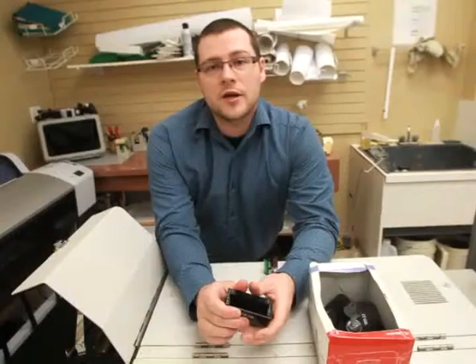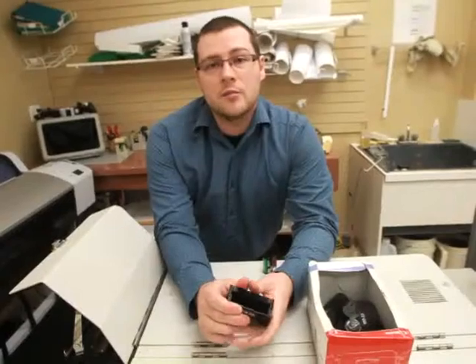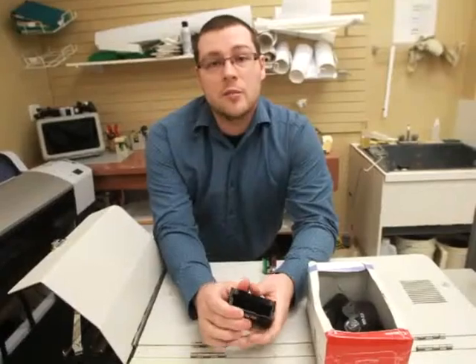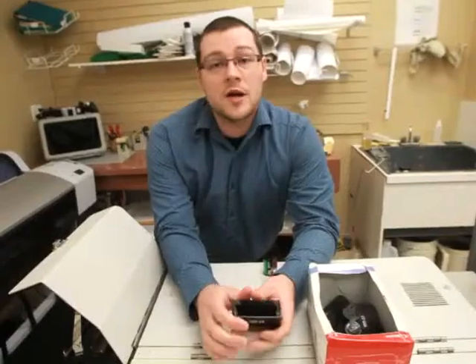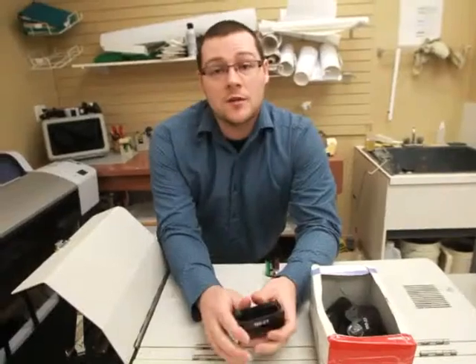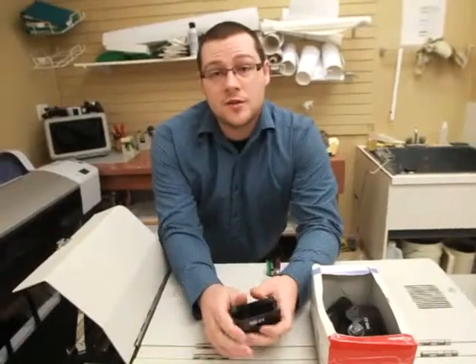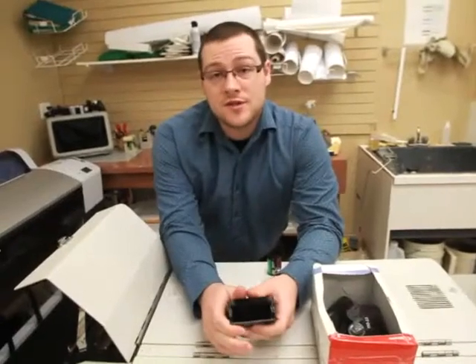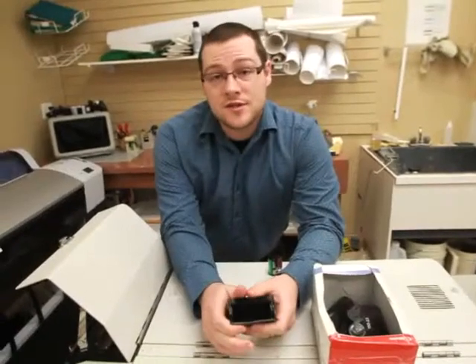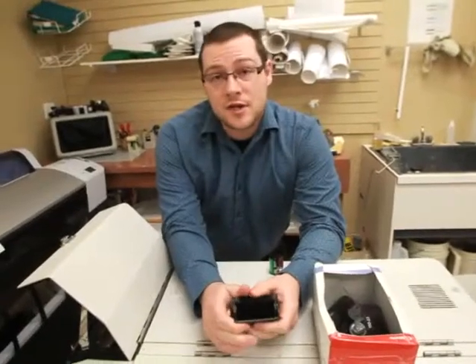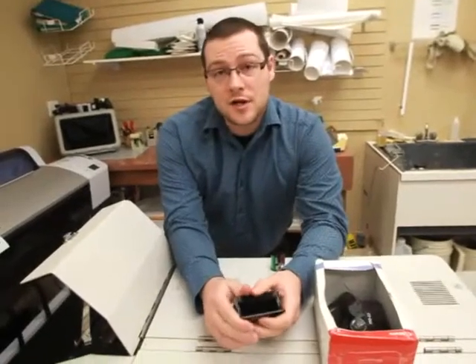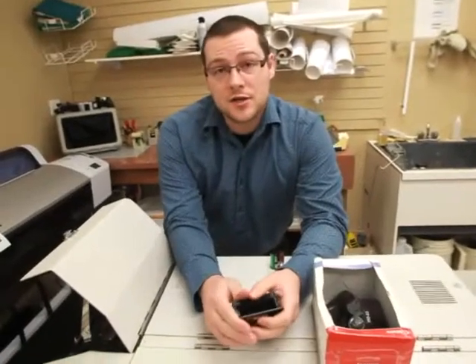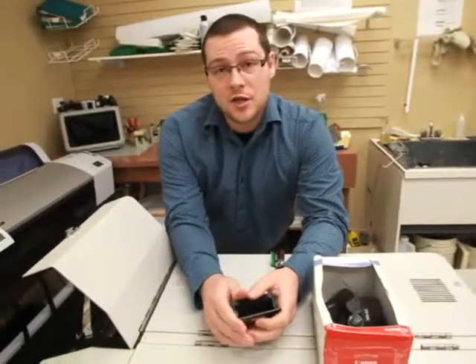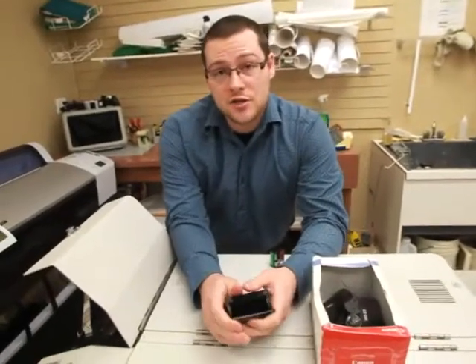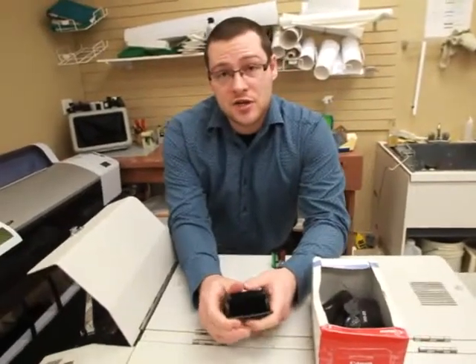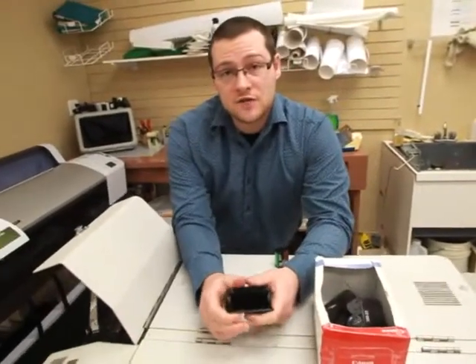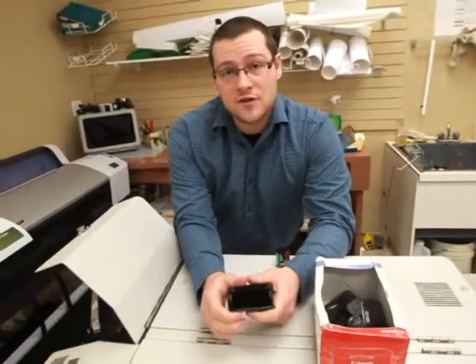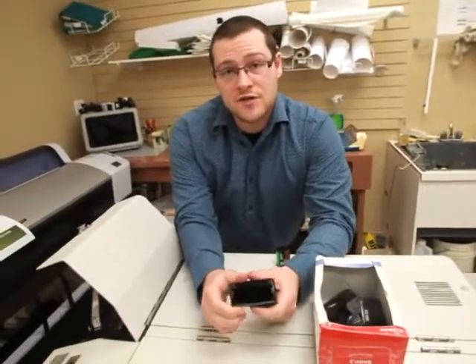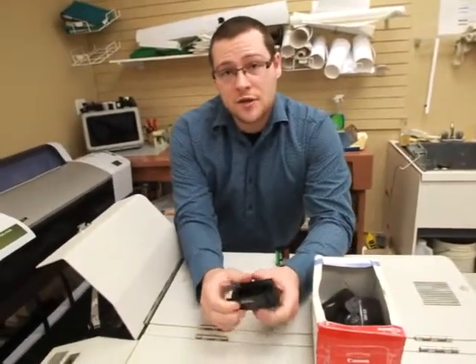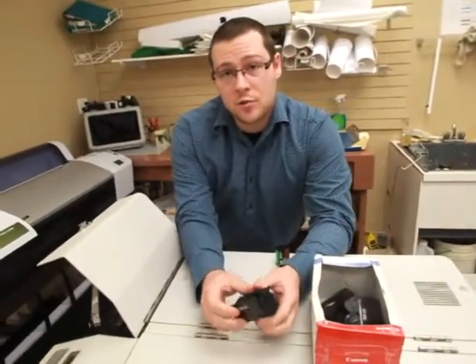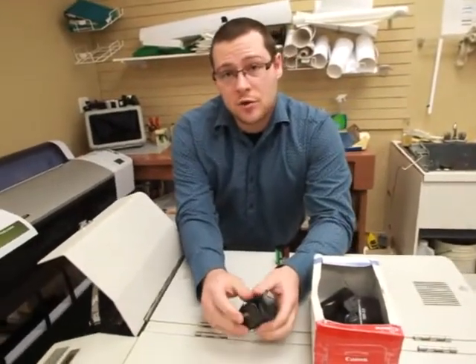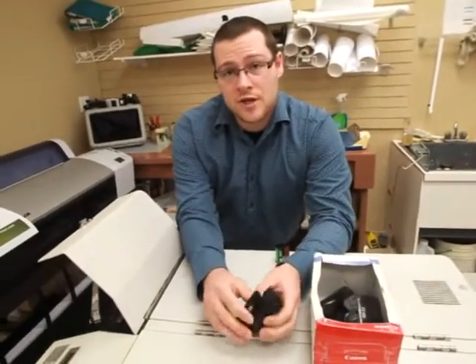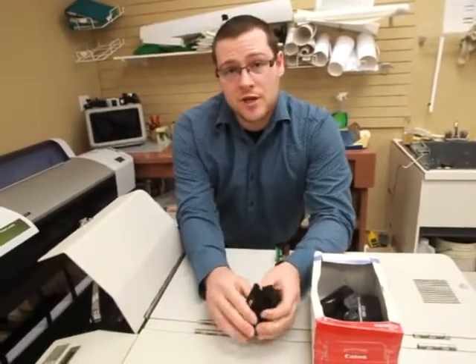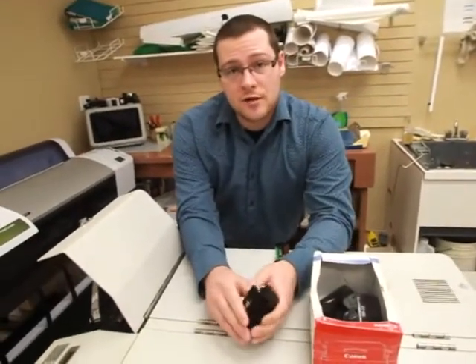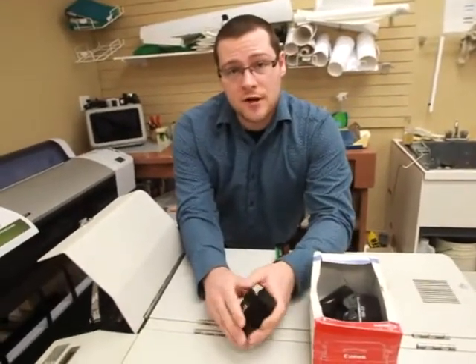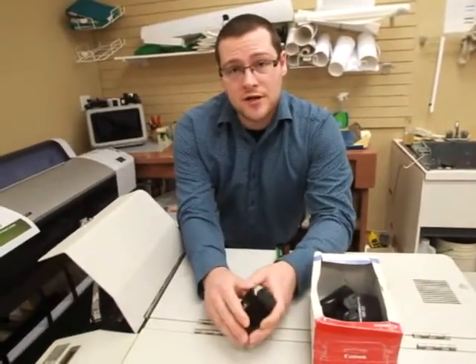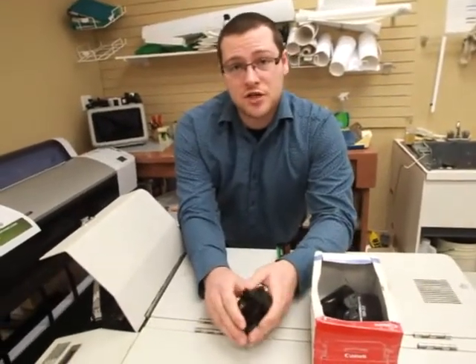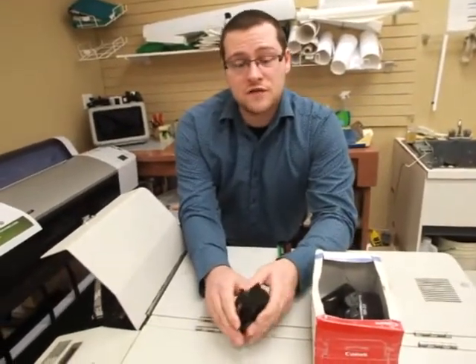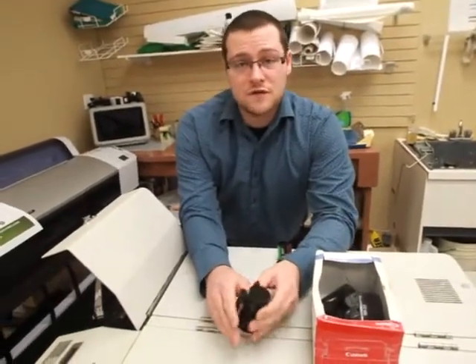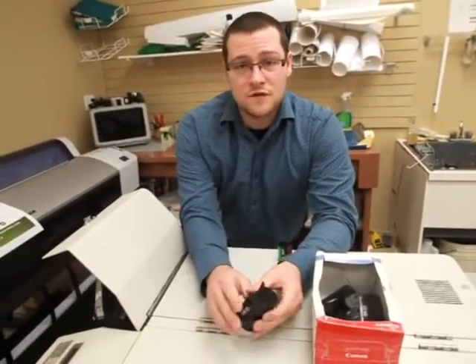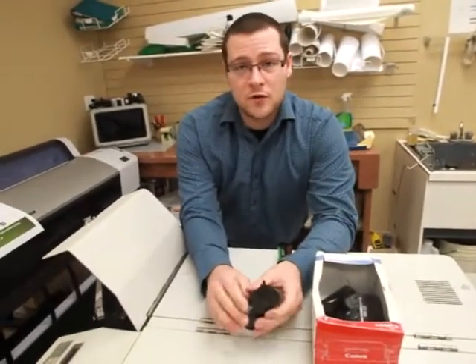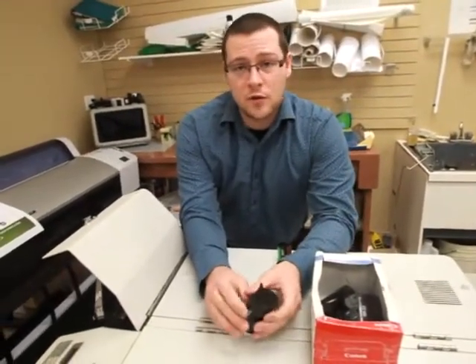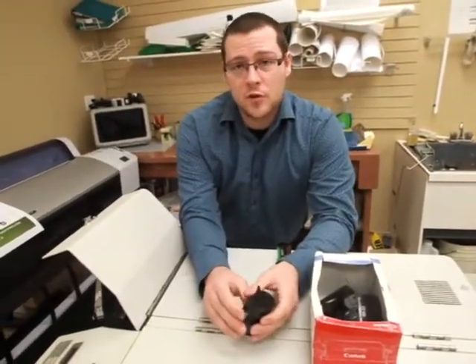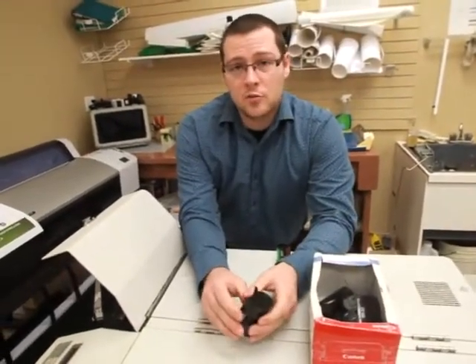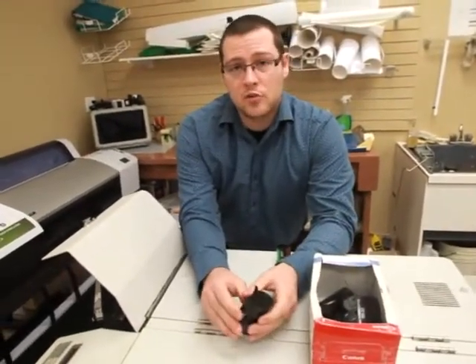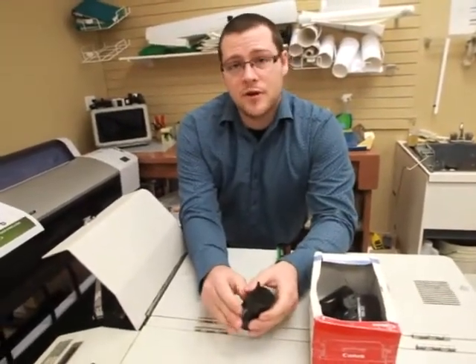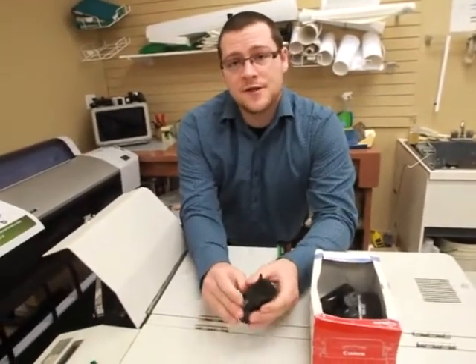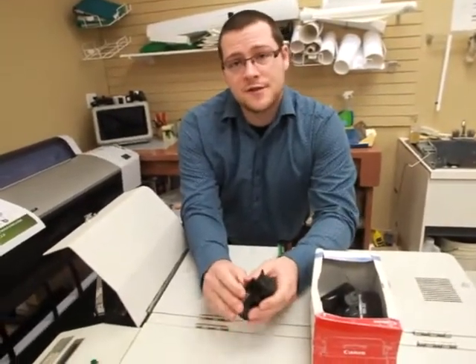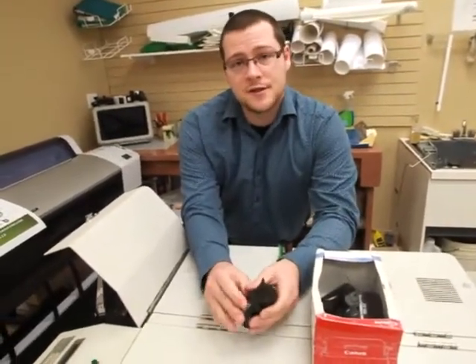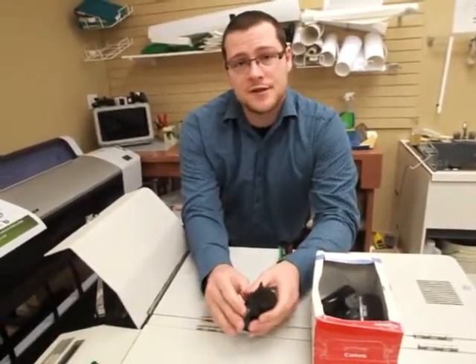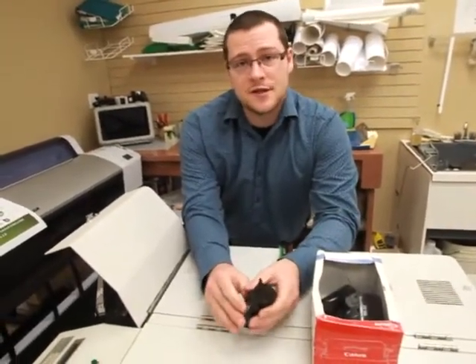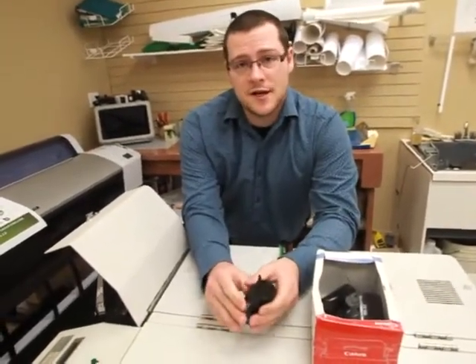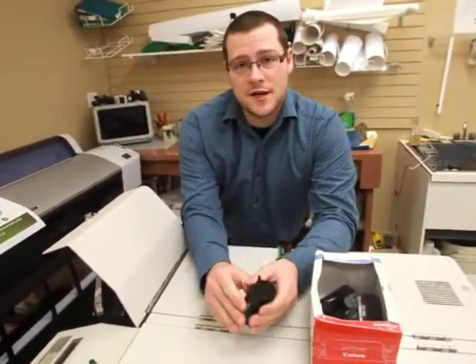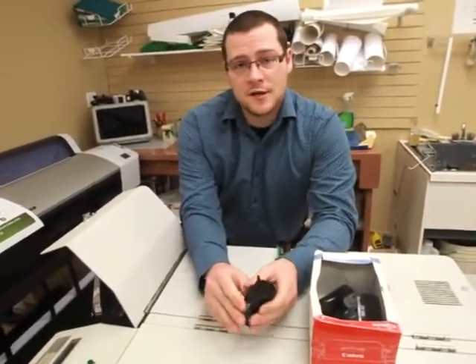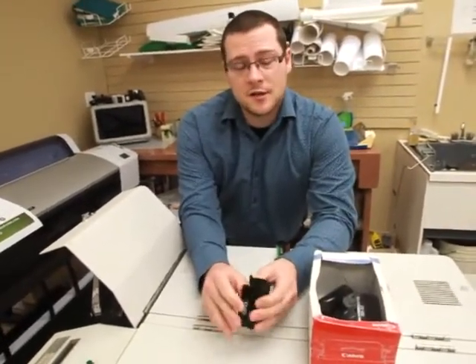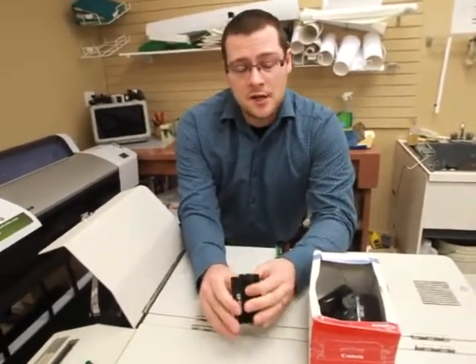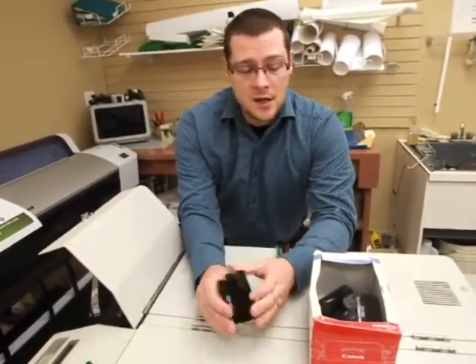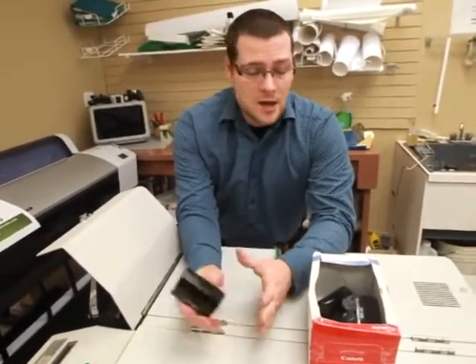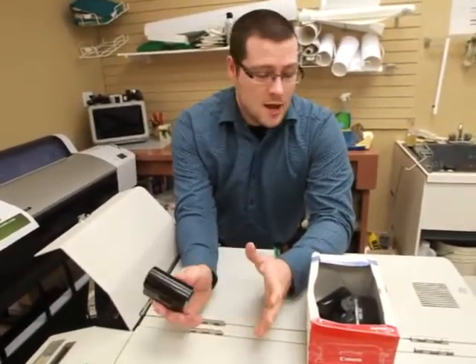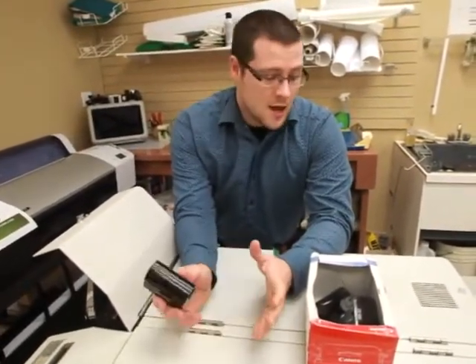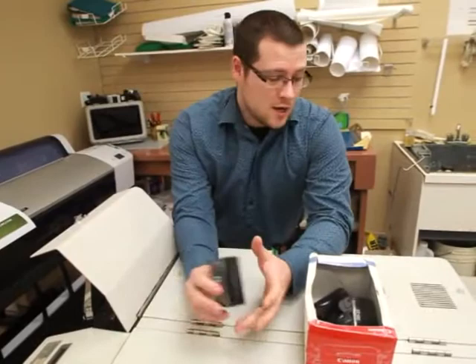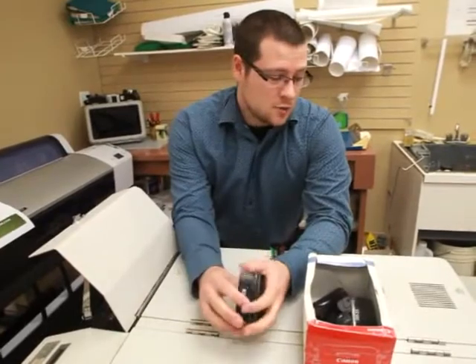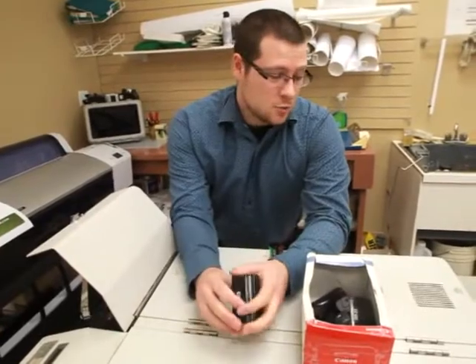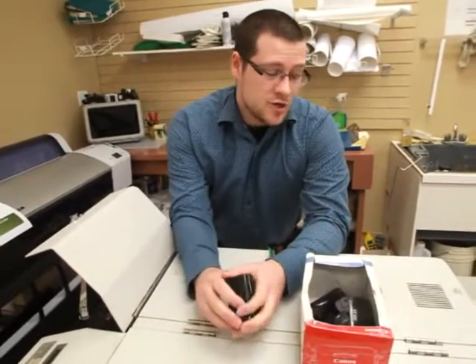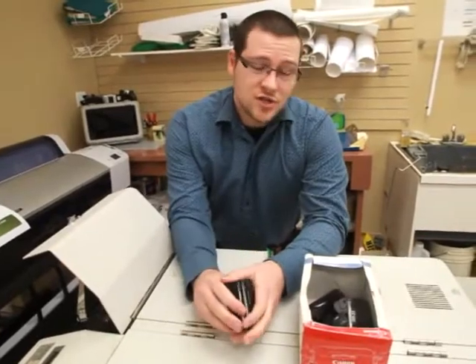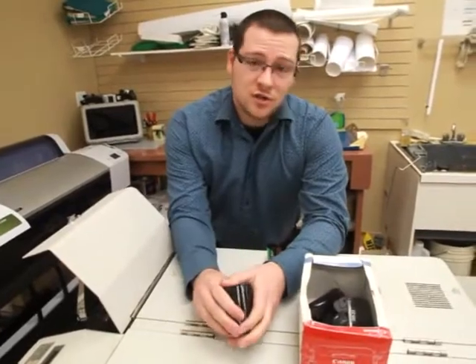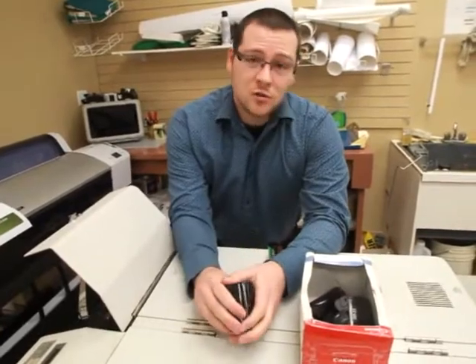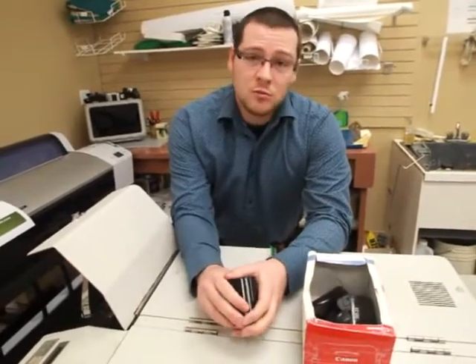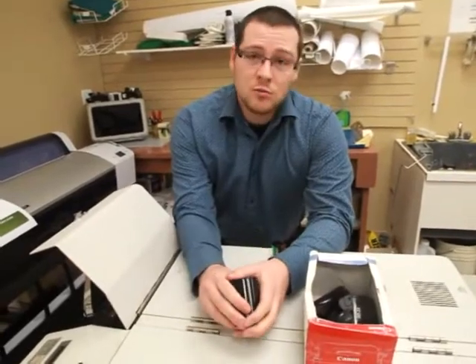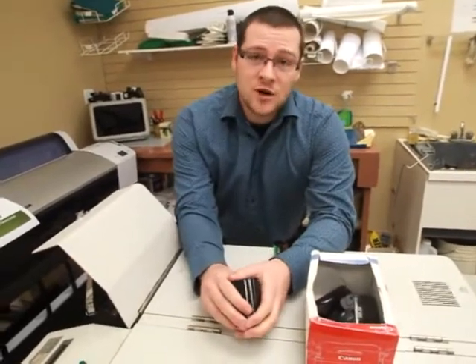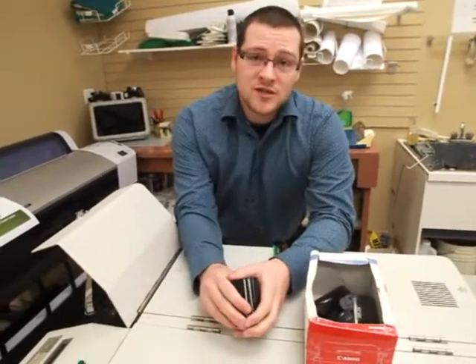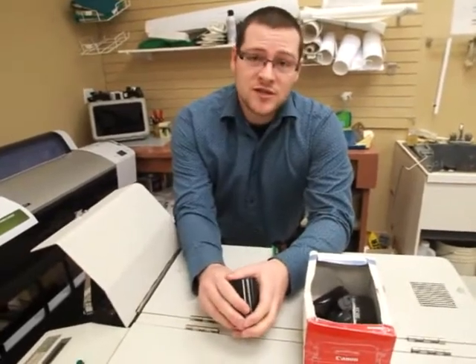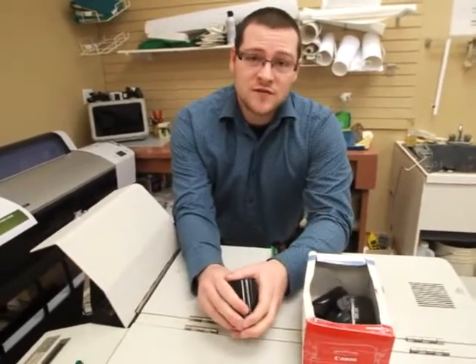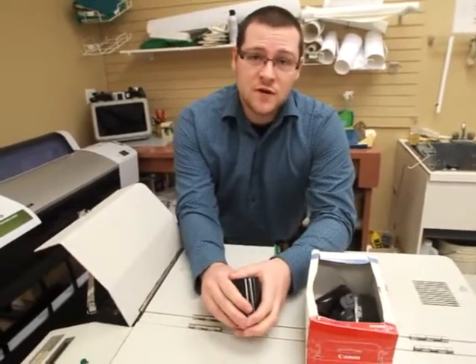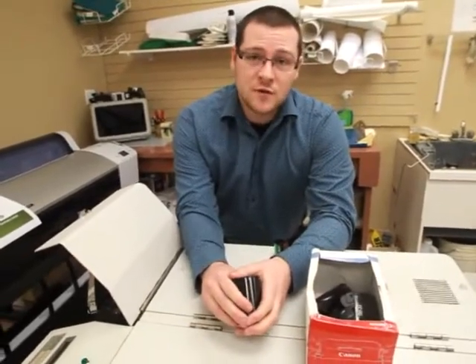My name is Josh Jeffries. I work here at Jiffy Photo and Print in Kanata, and we still process film.